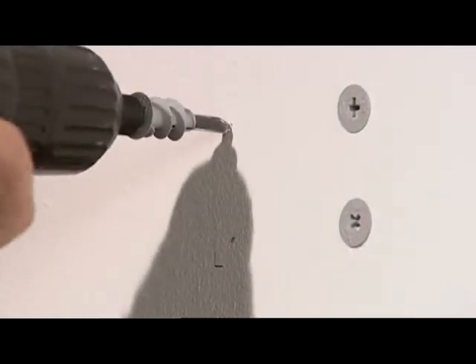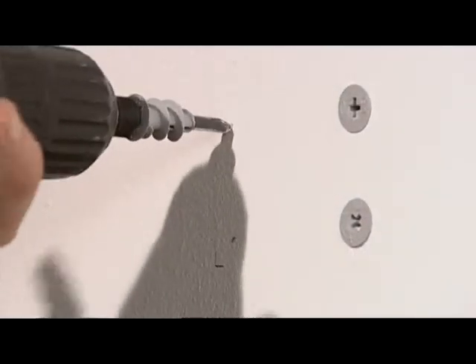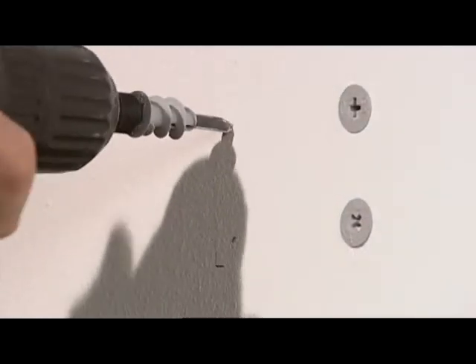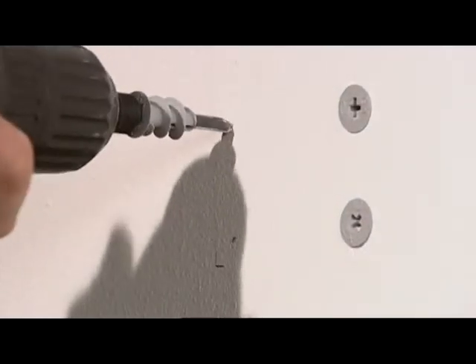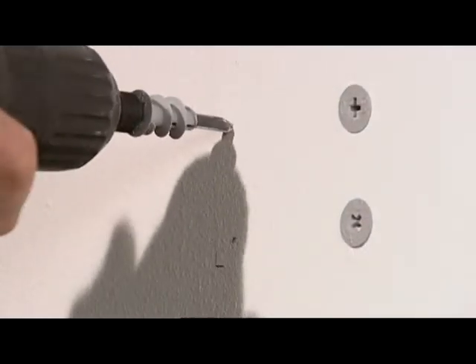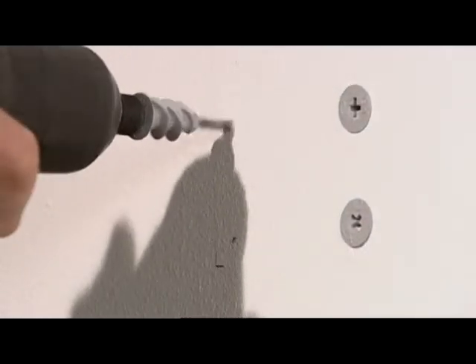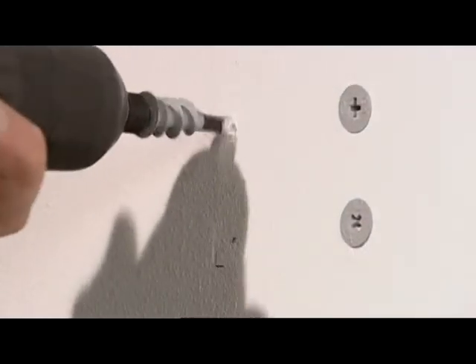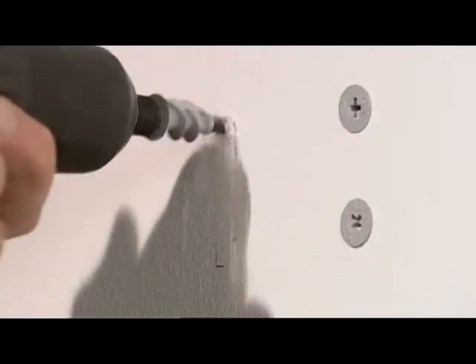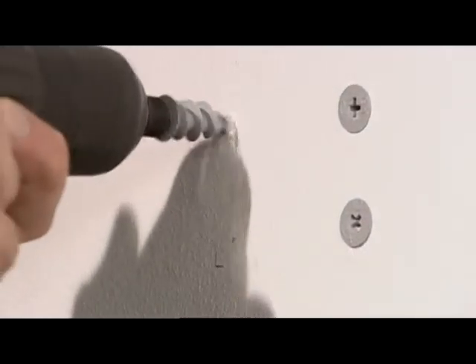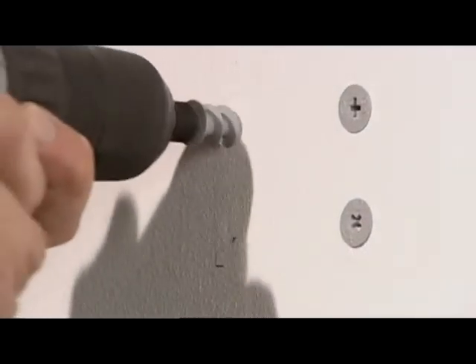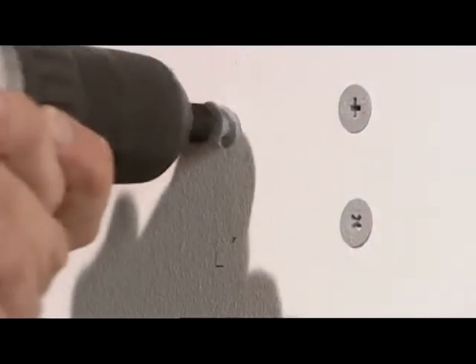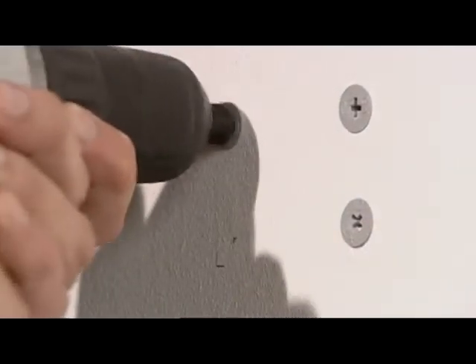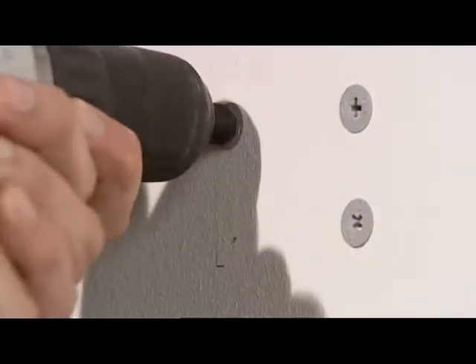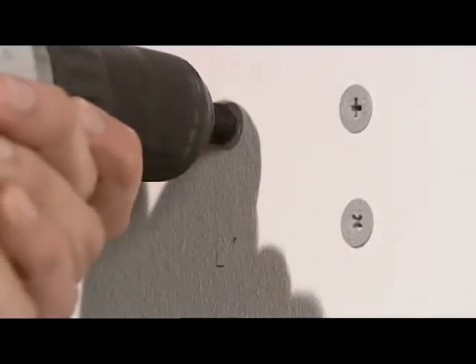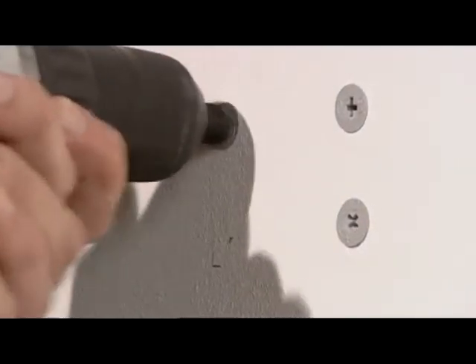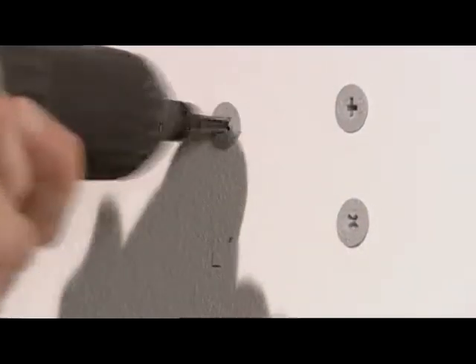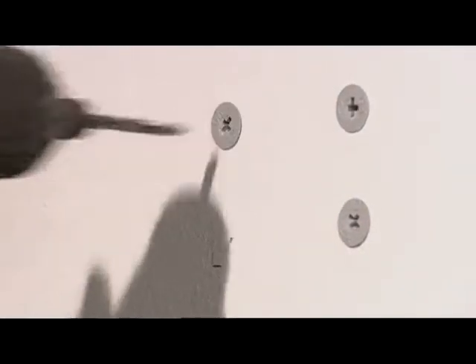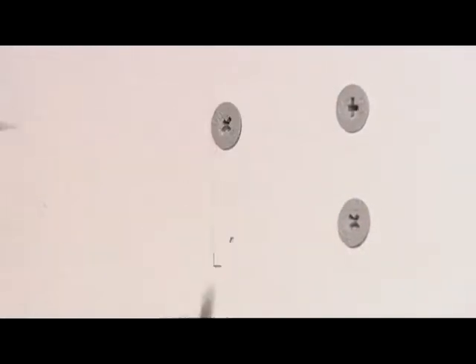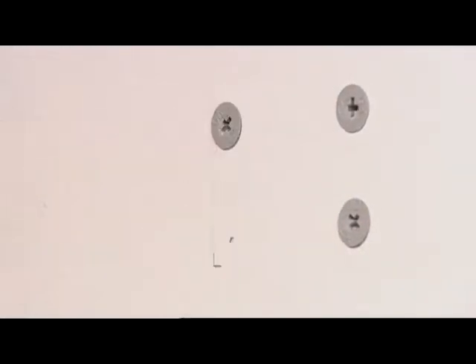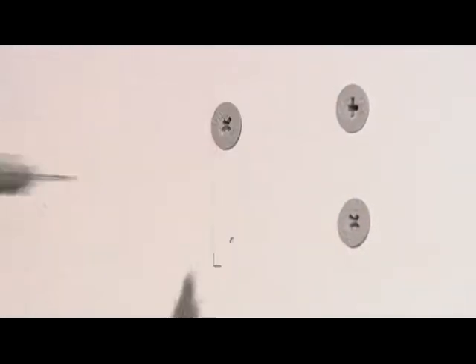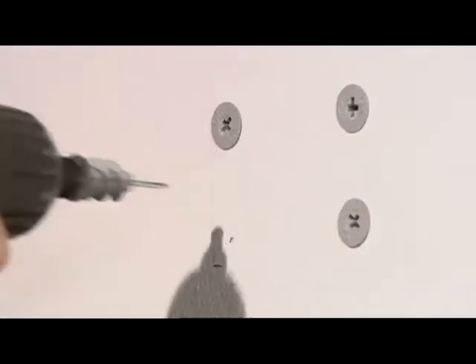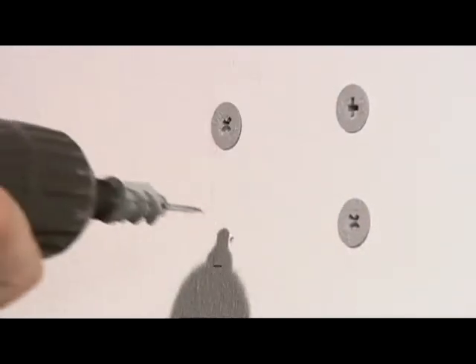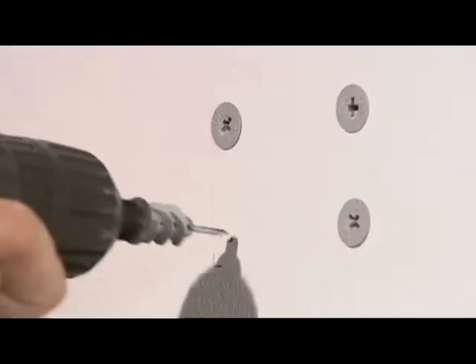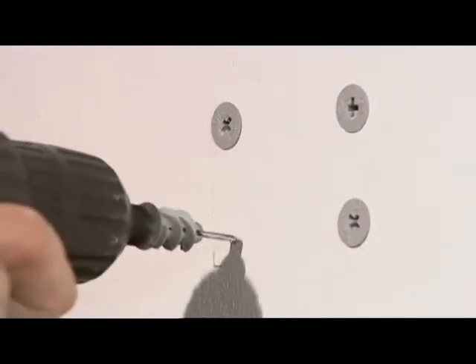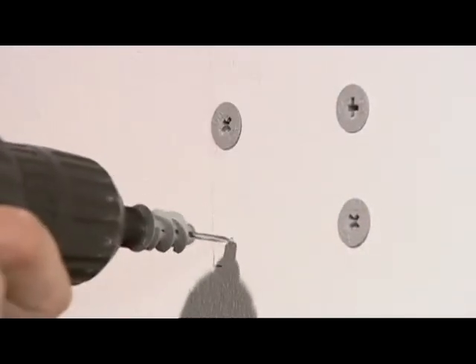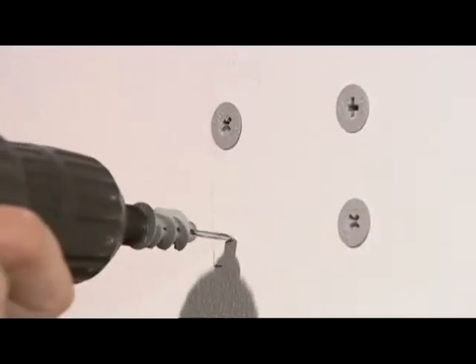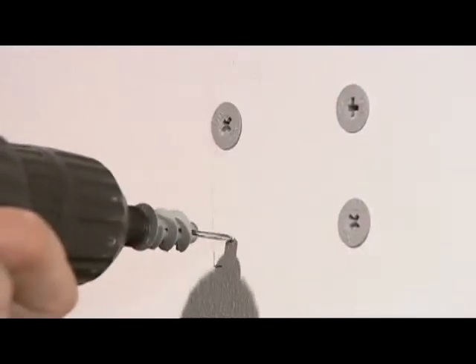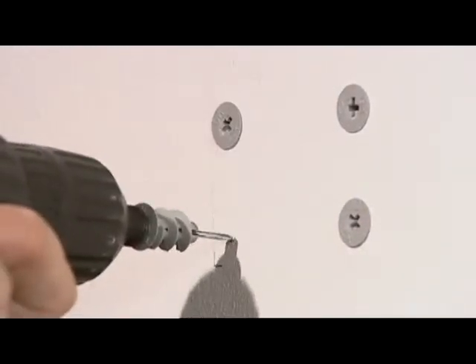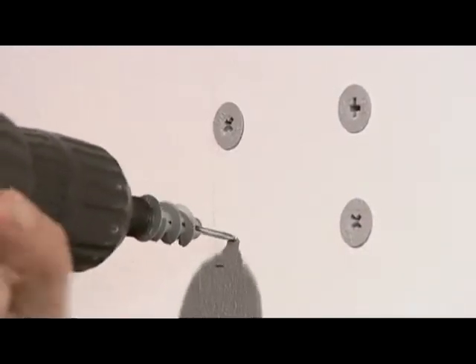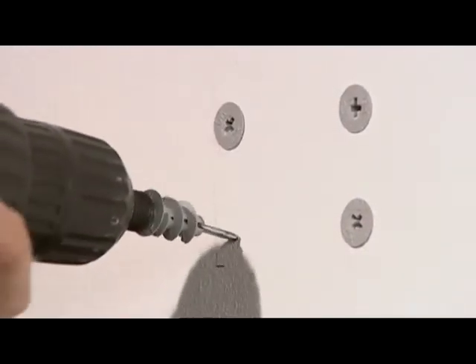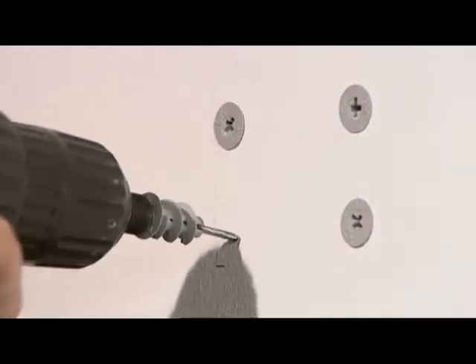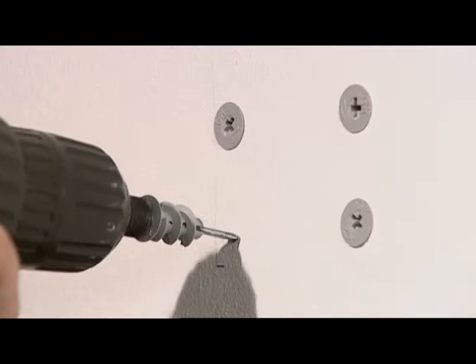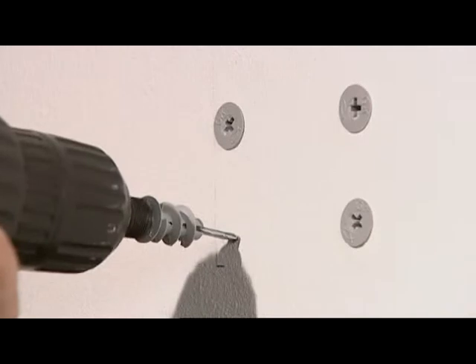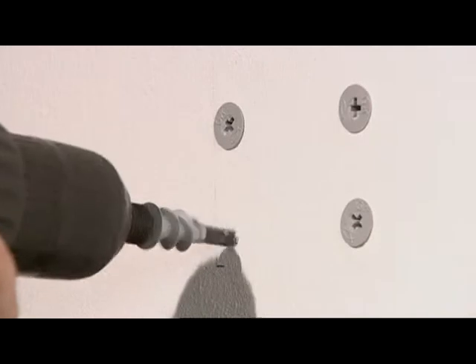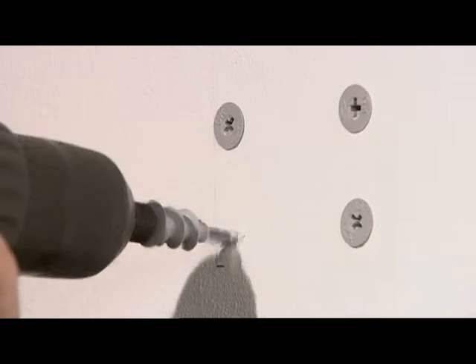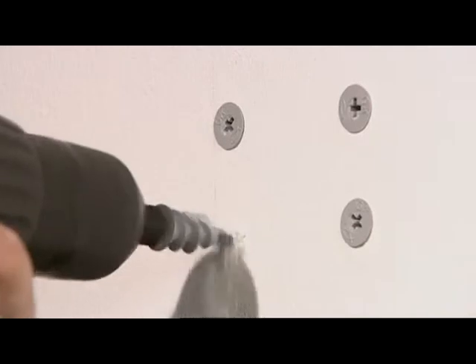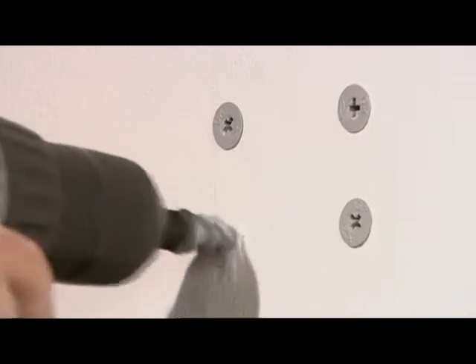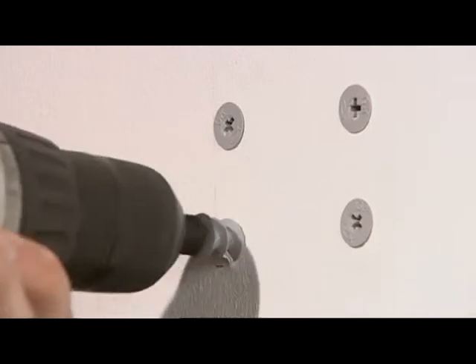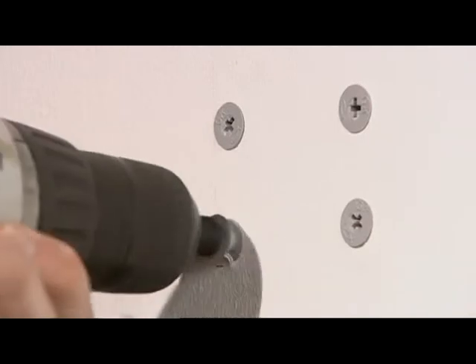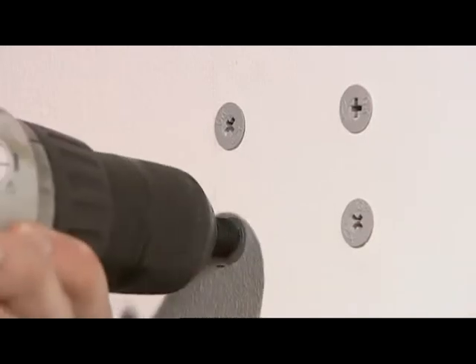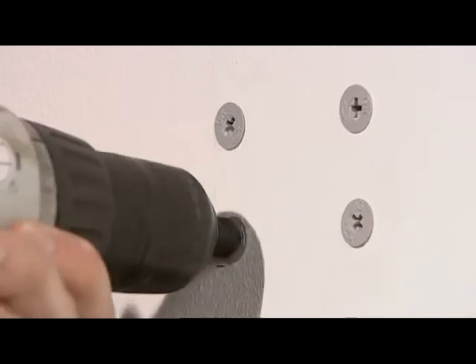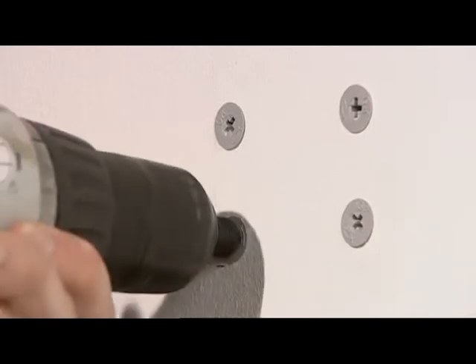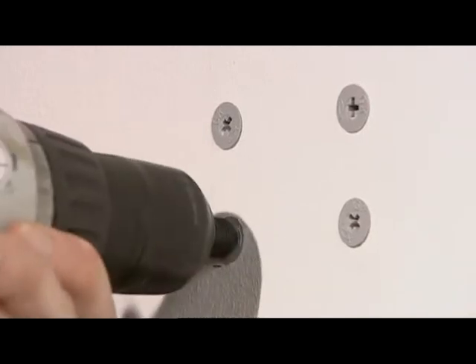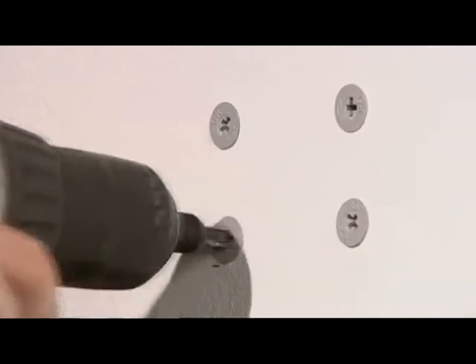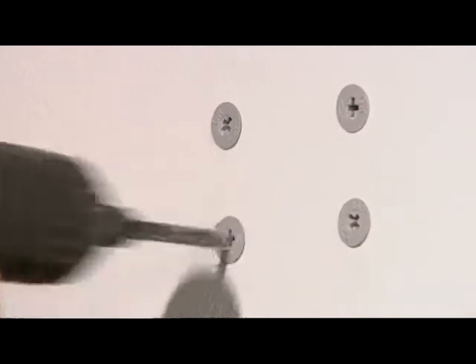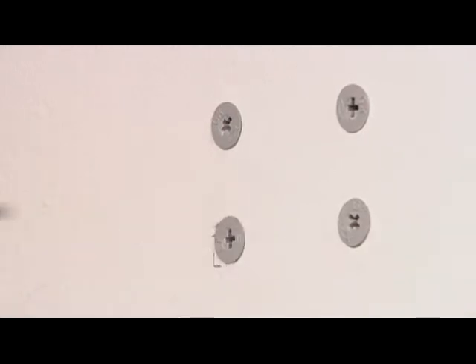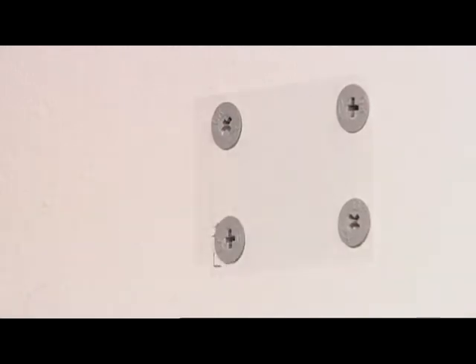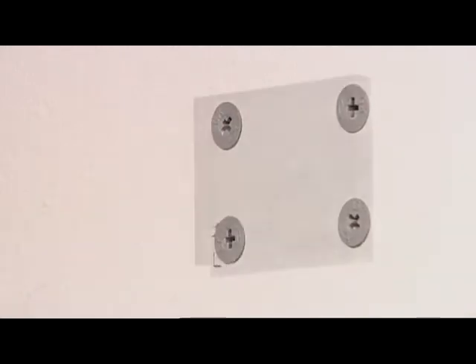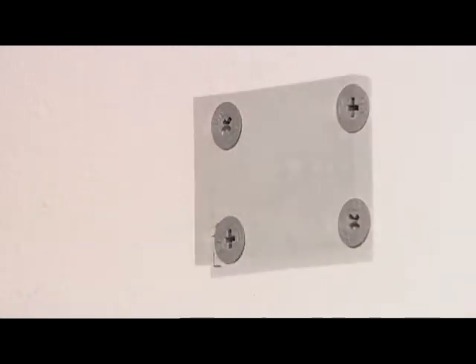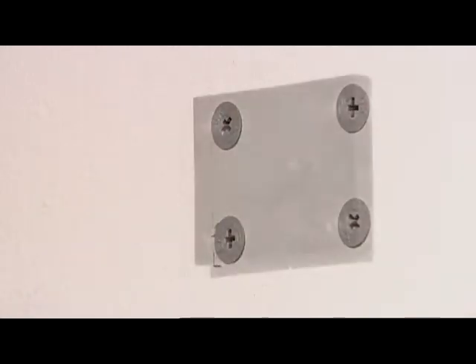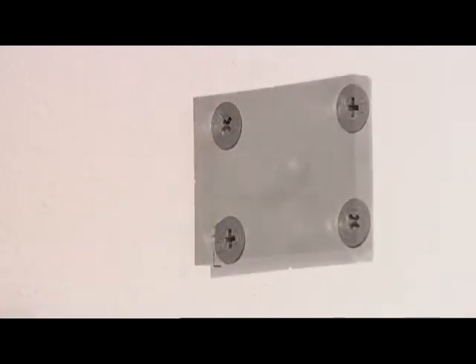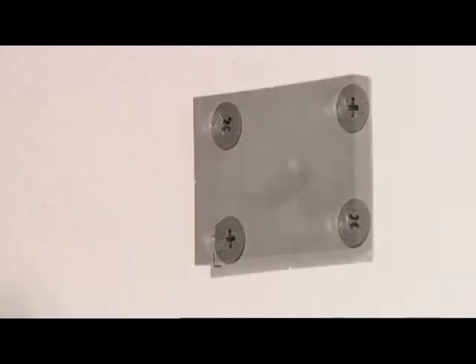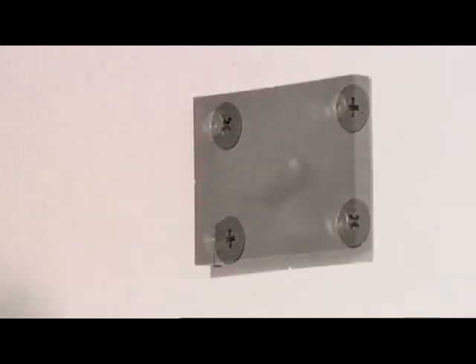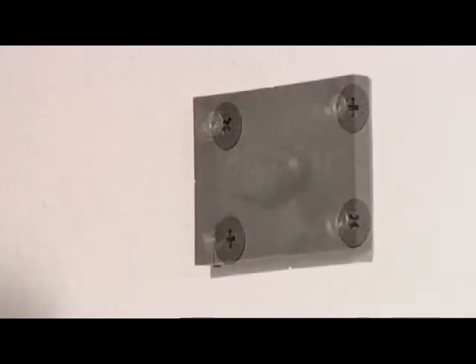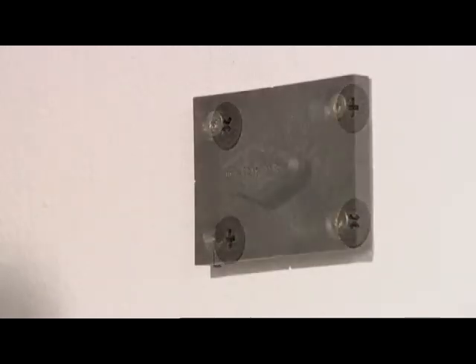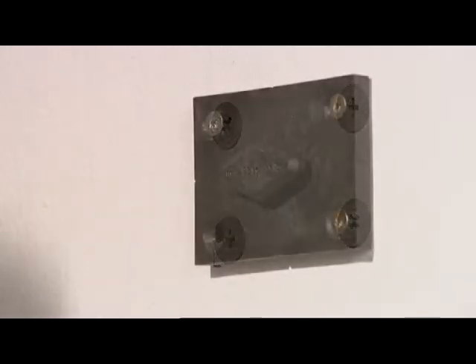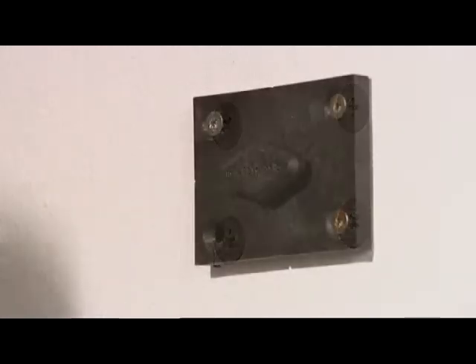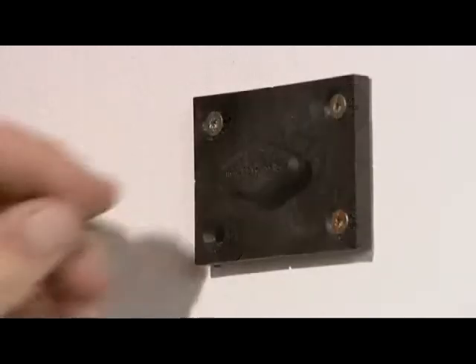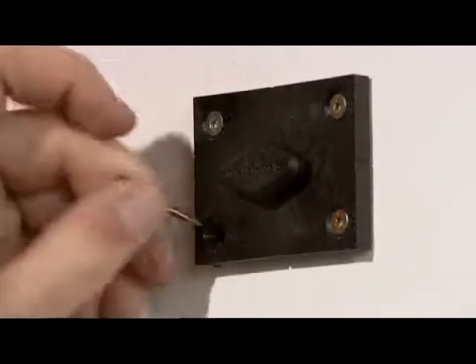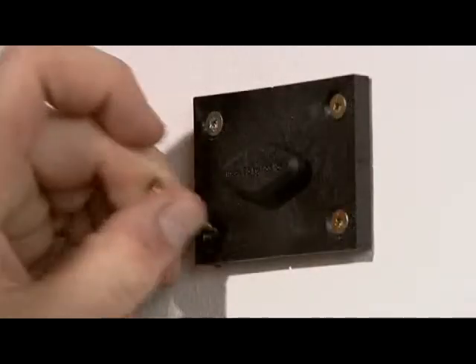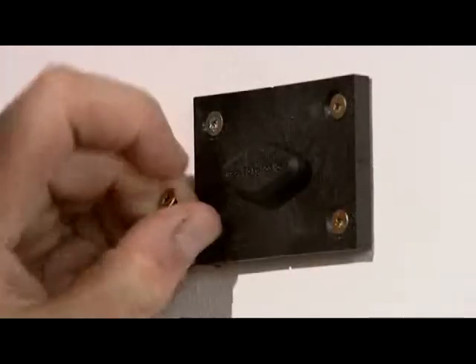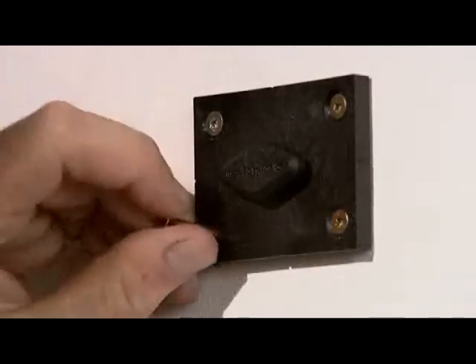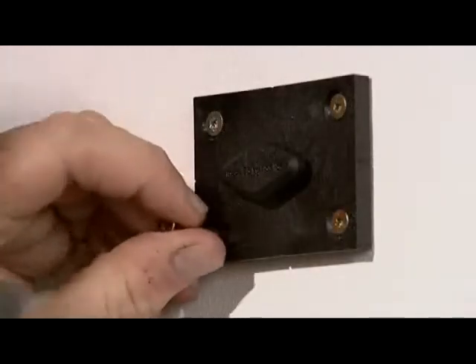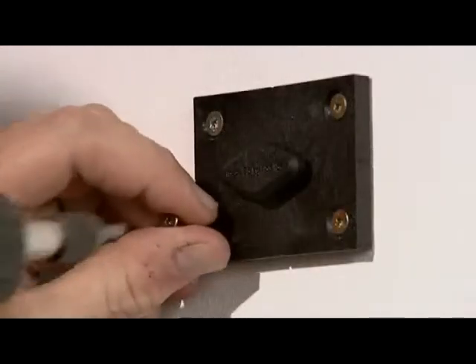Mounting Gecko fasteners is easy. Use wall plugs to fix to brickwork or plasterboard, or screw directly to woodwork.